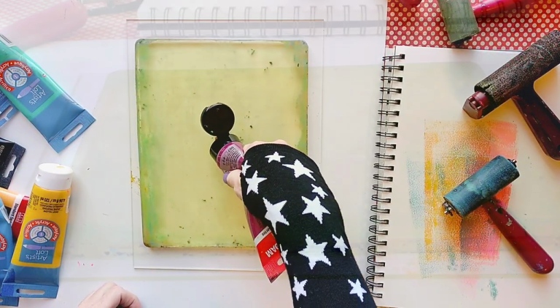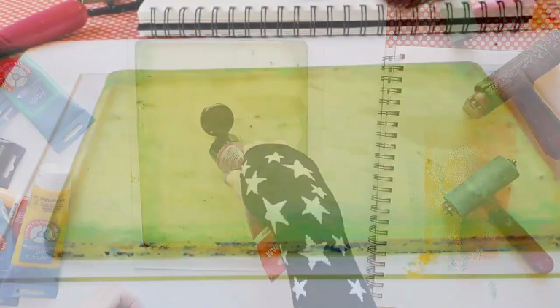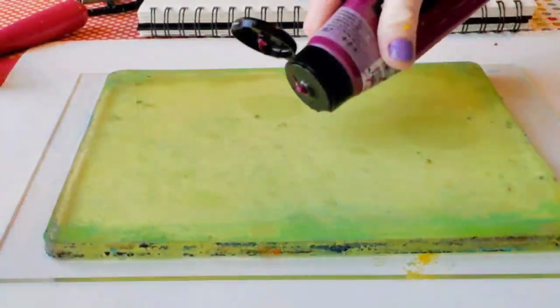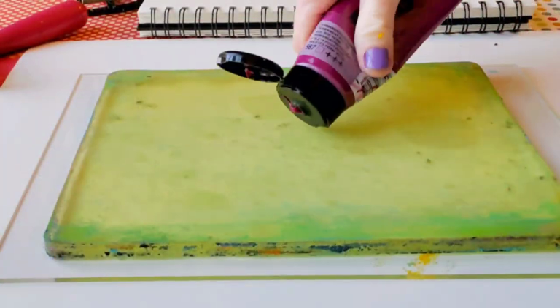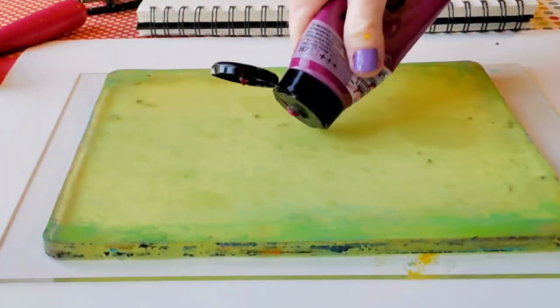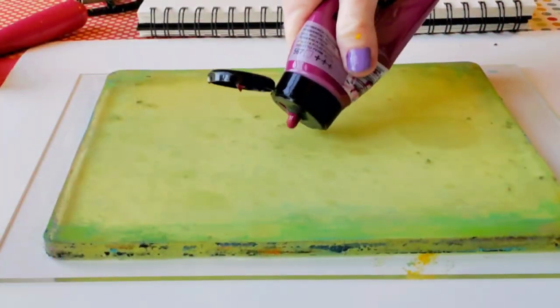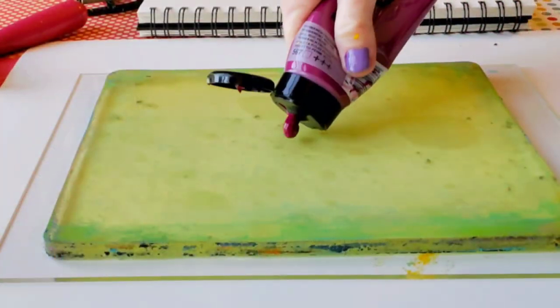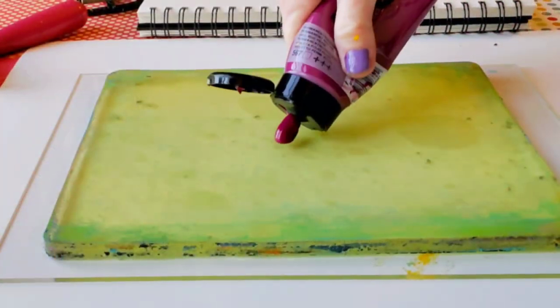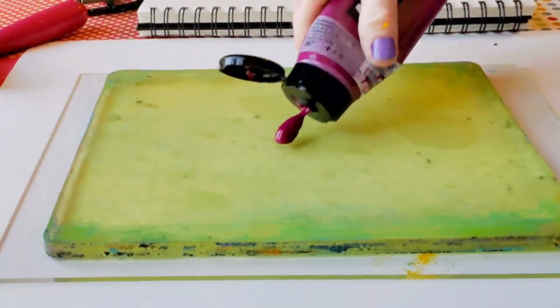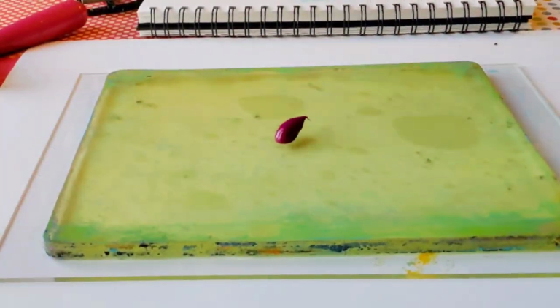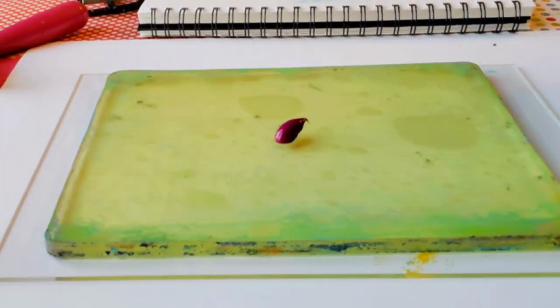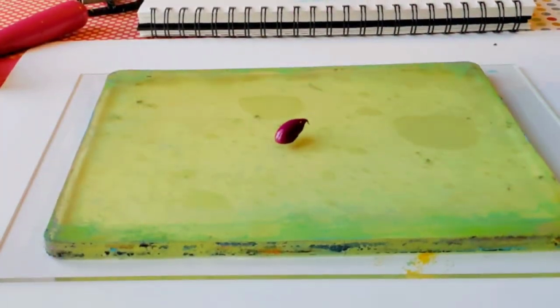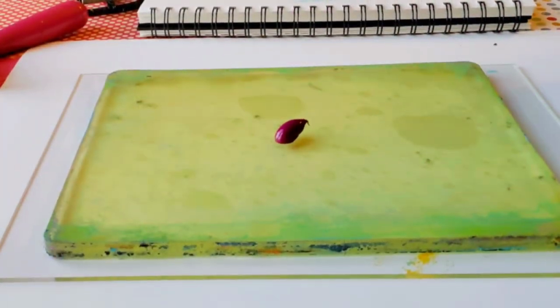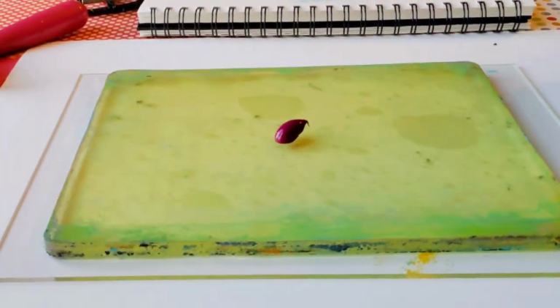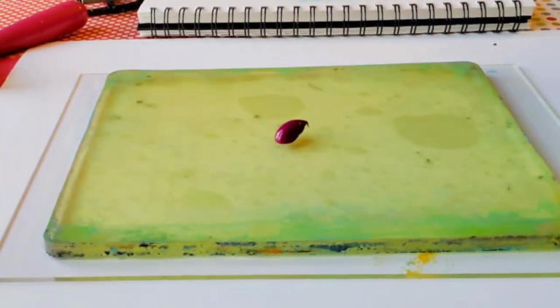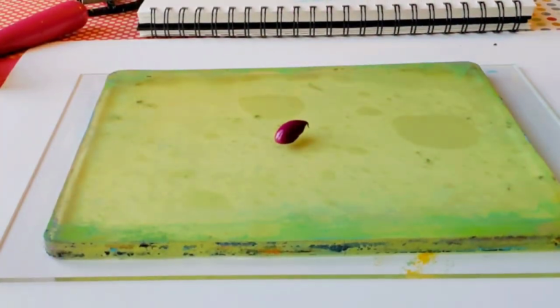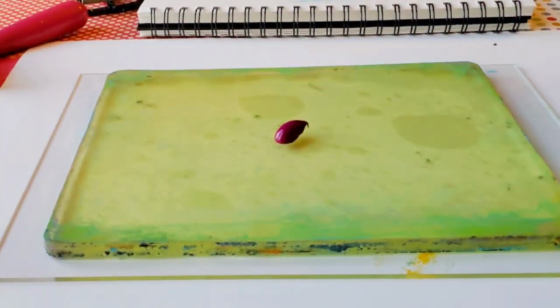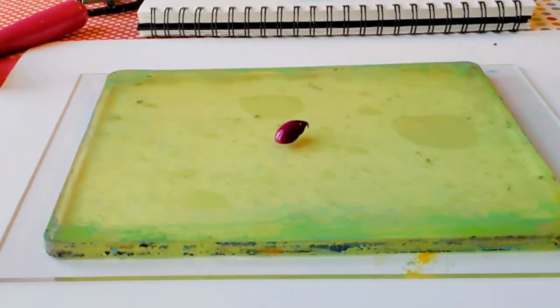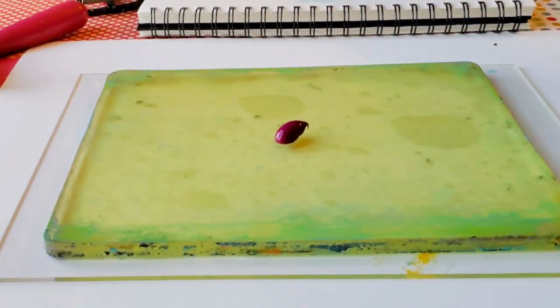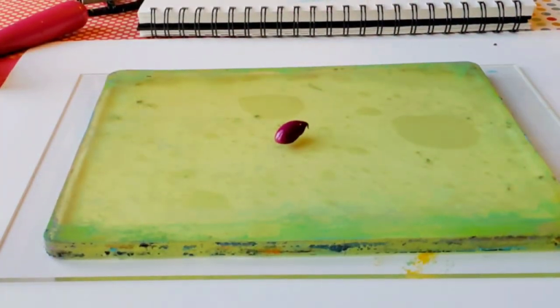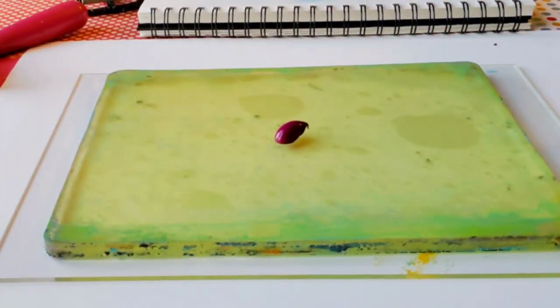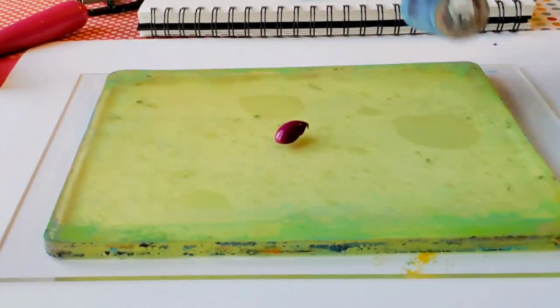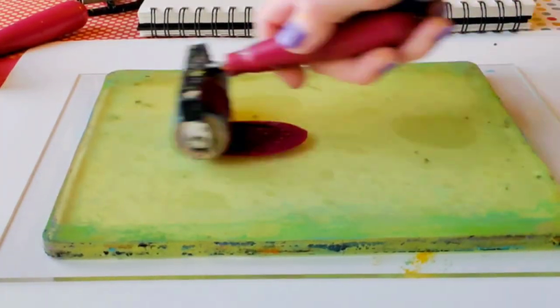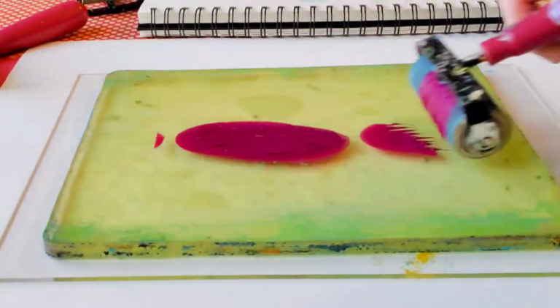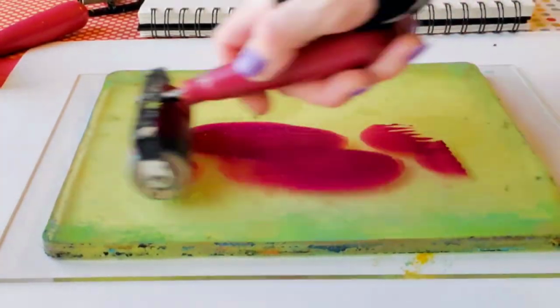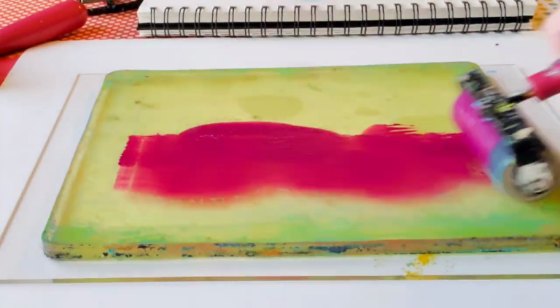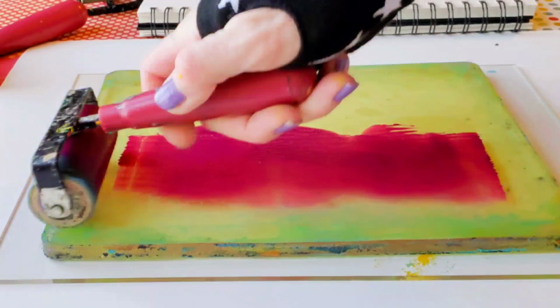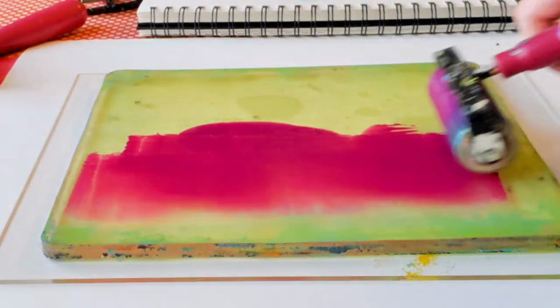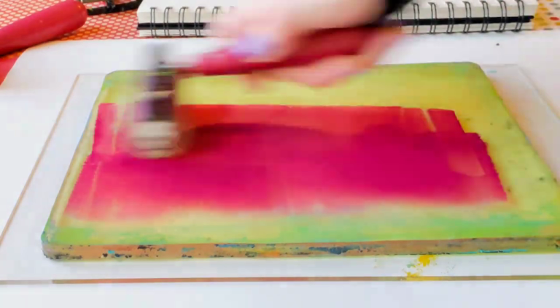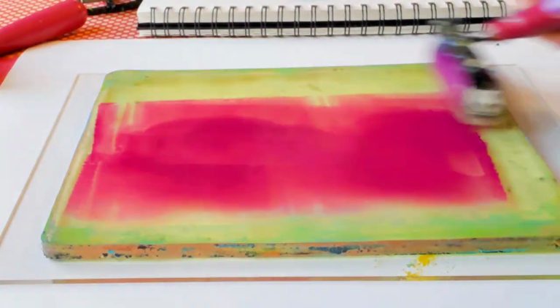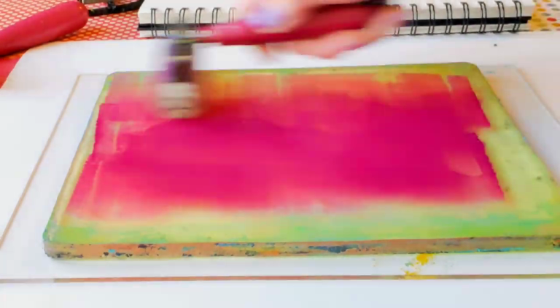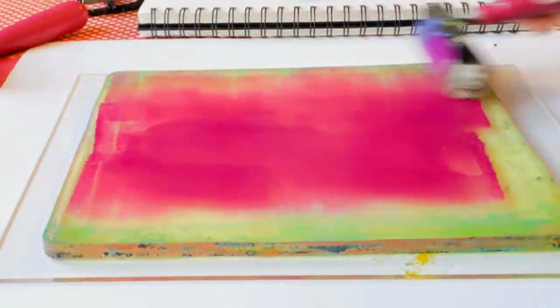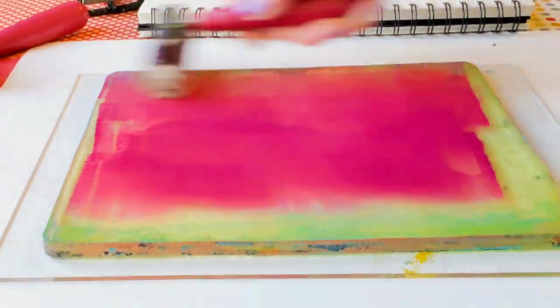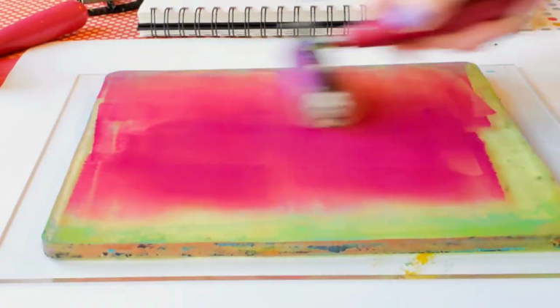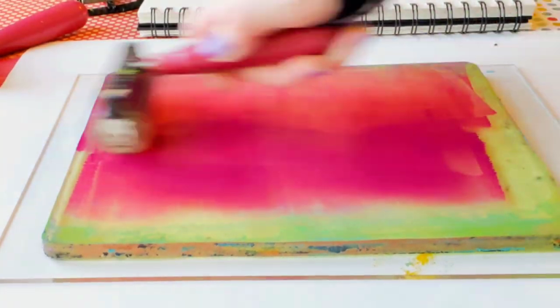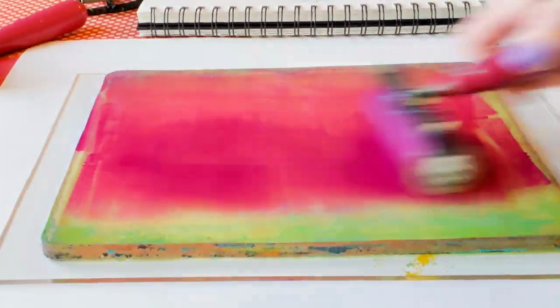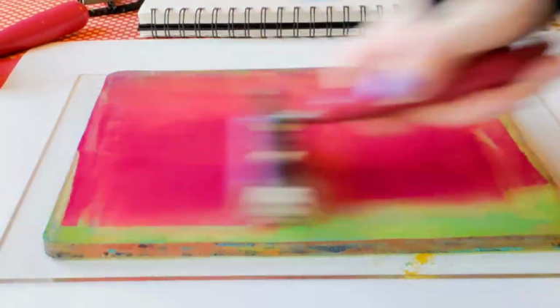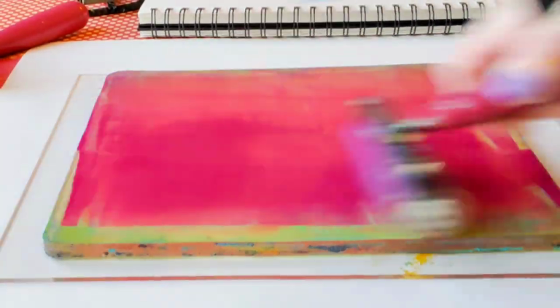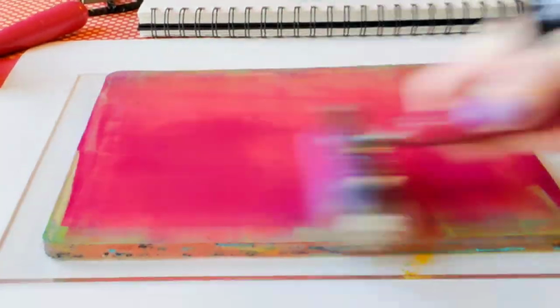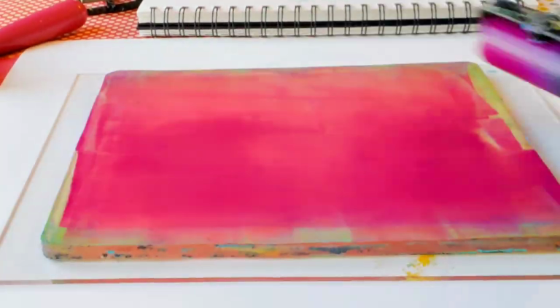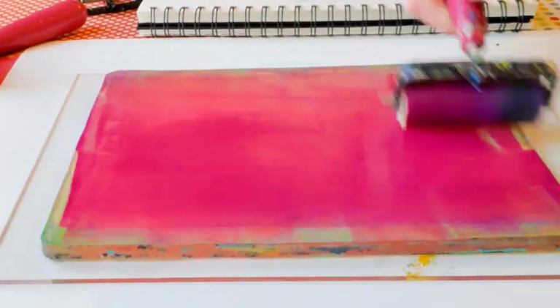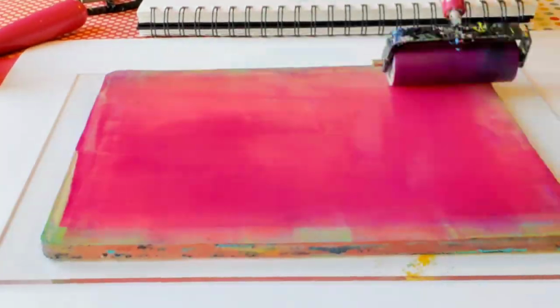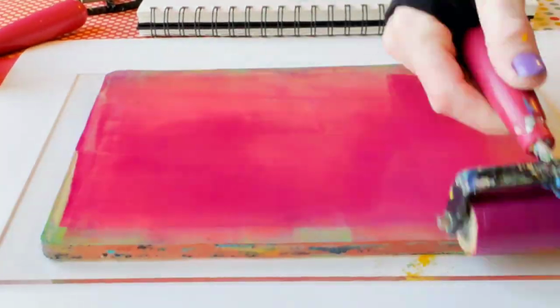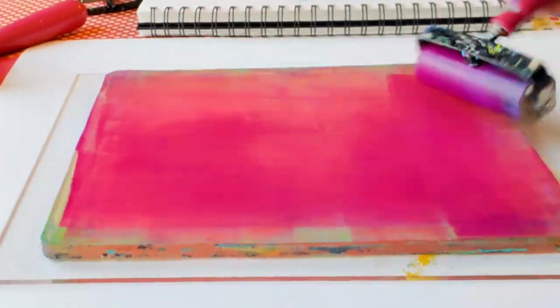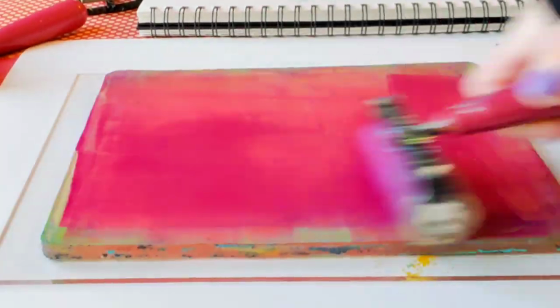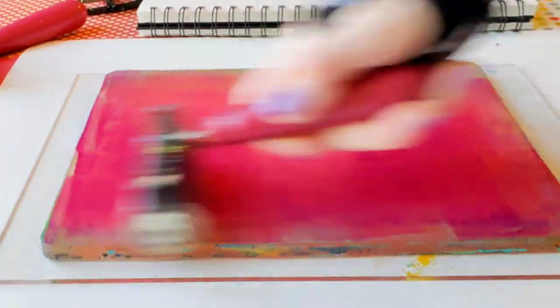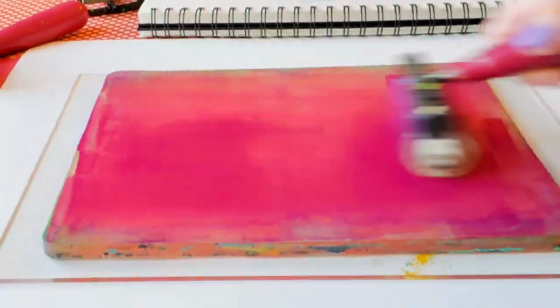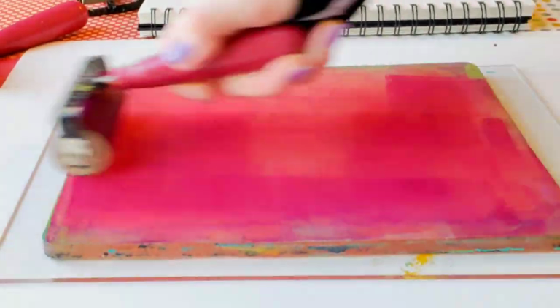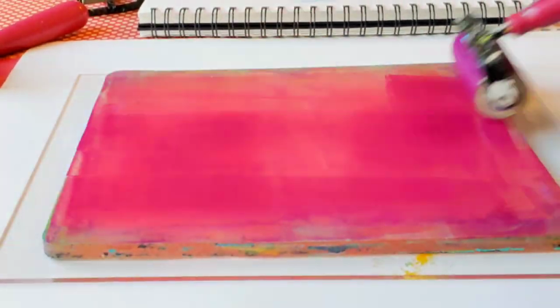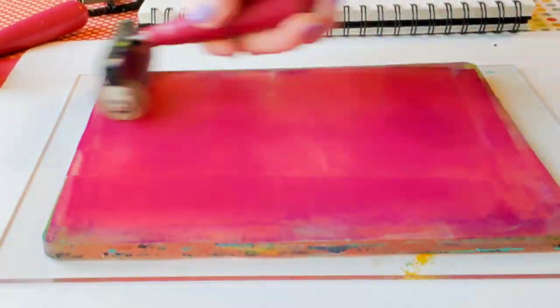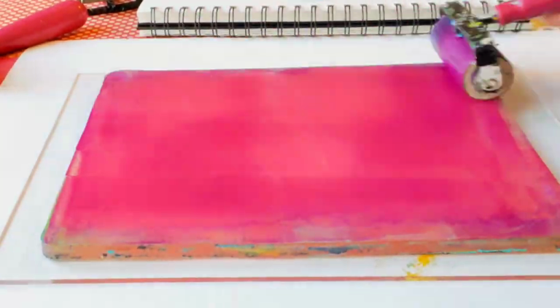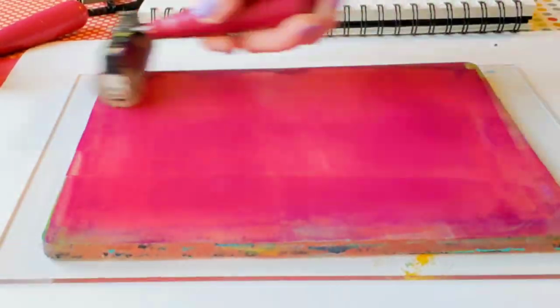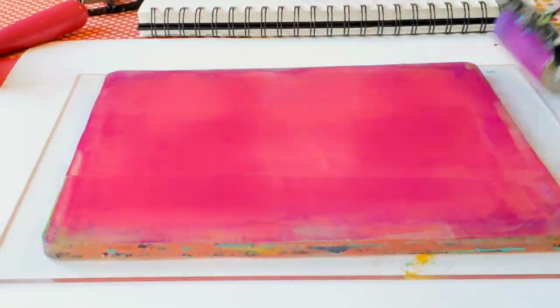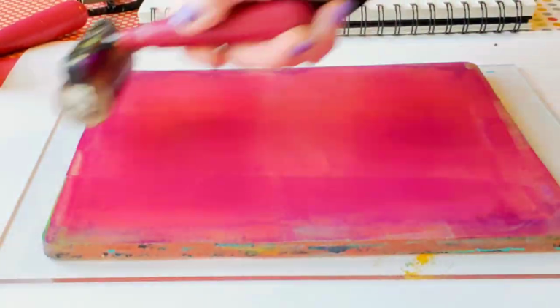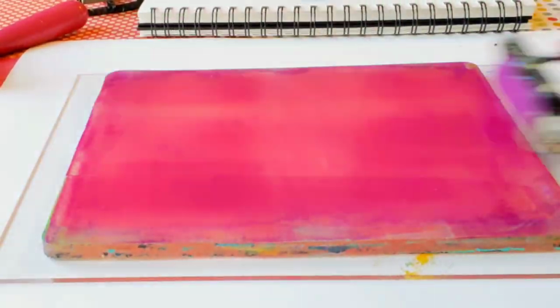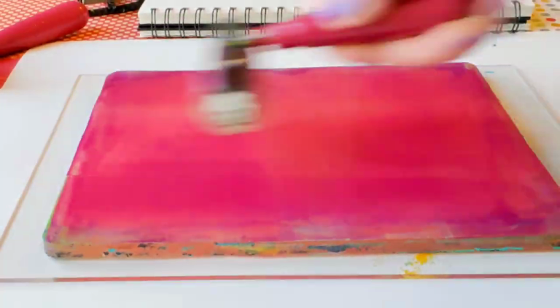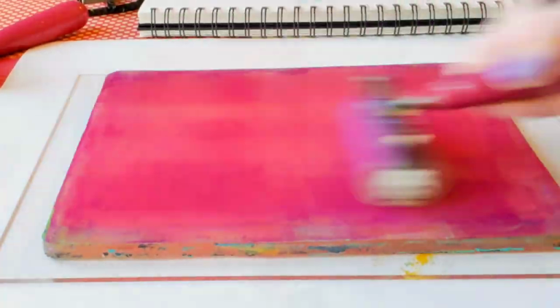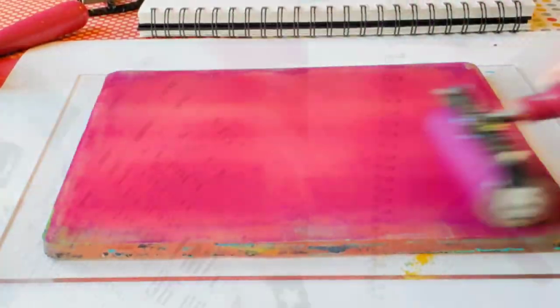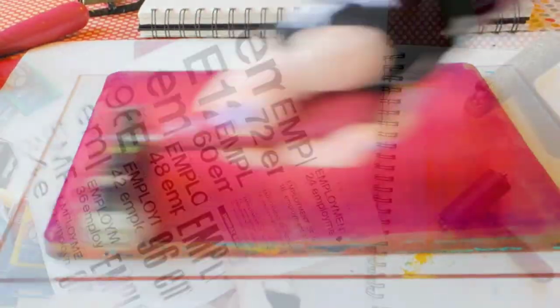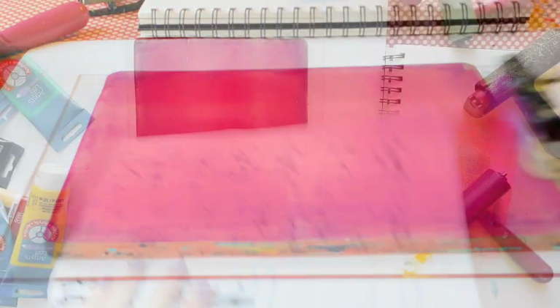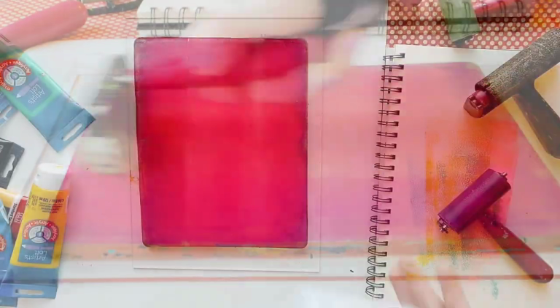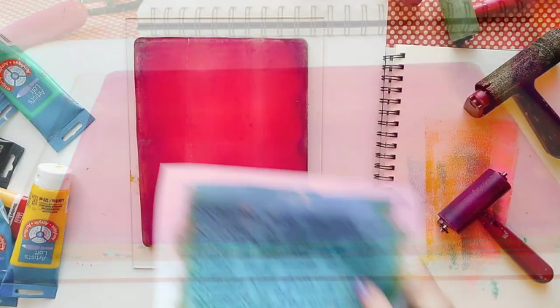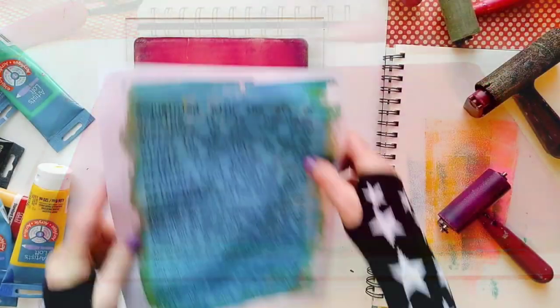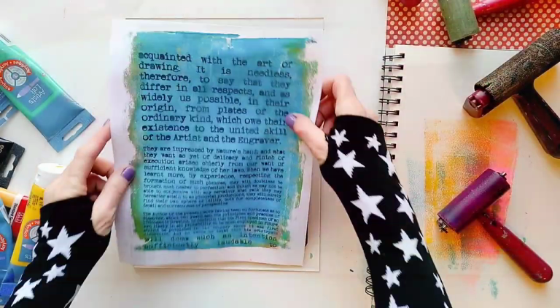In addition to the colorful background, I decided also to print some text to make the background more interesting.